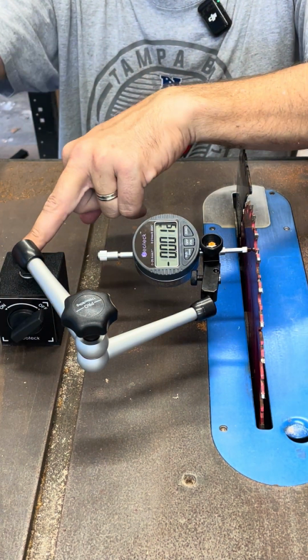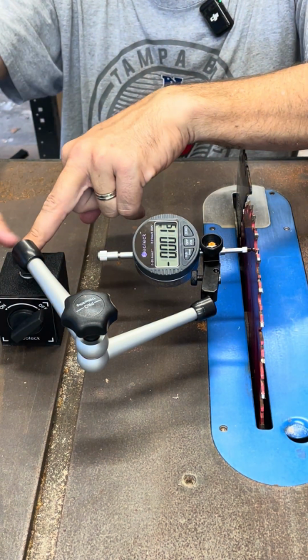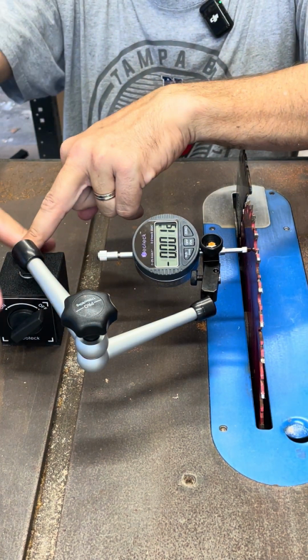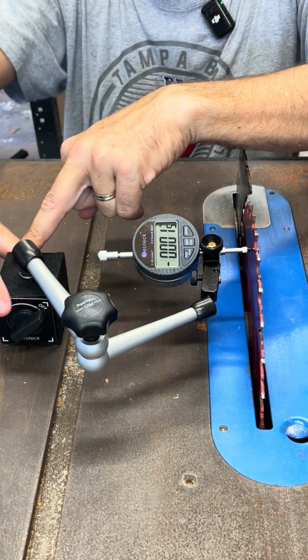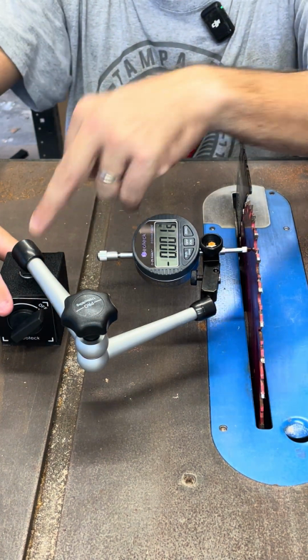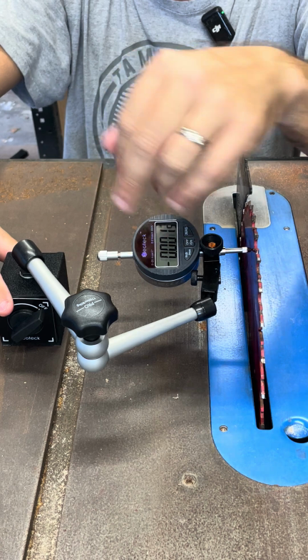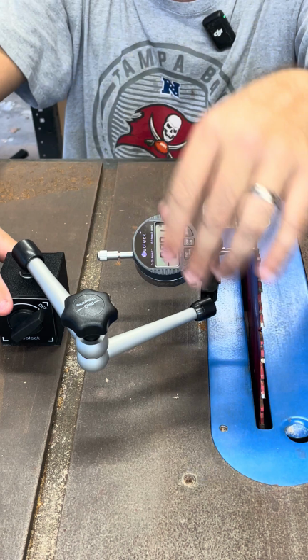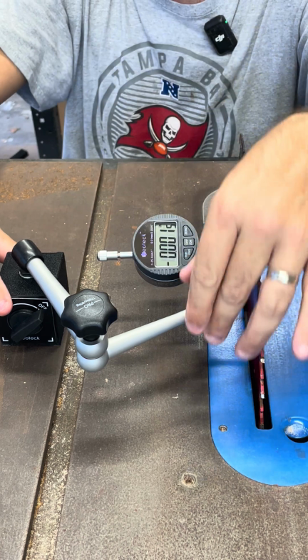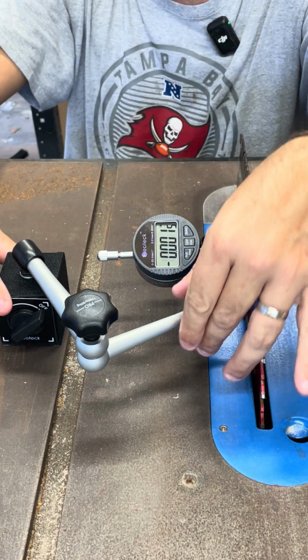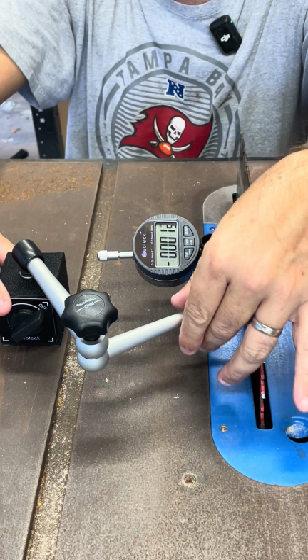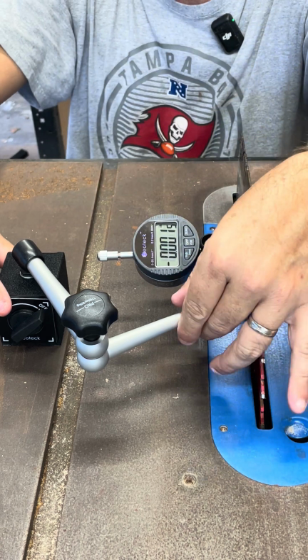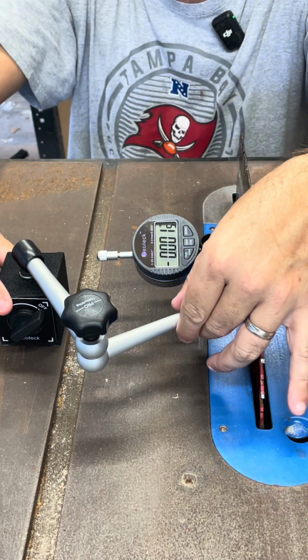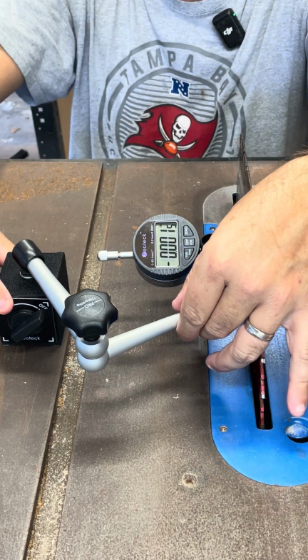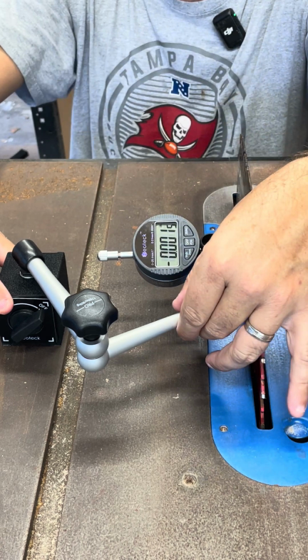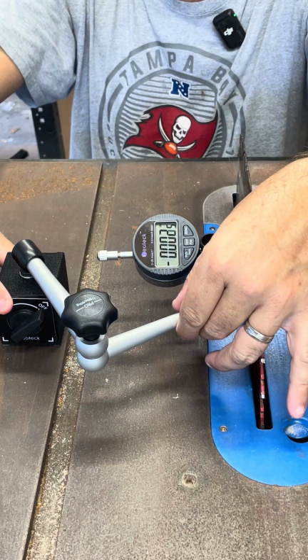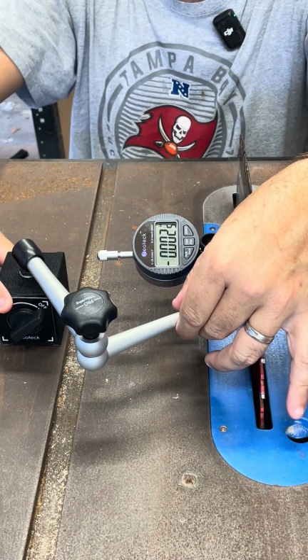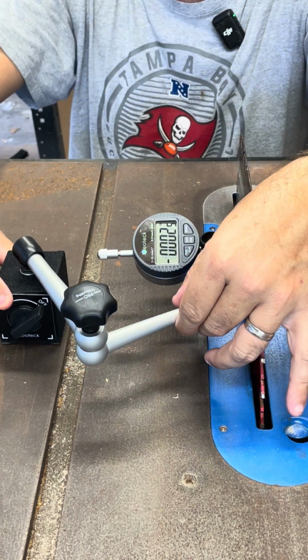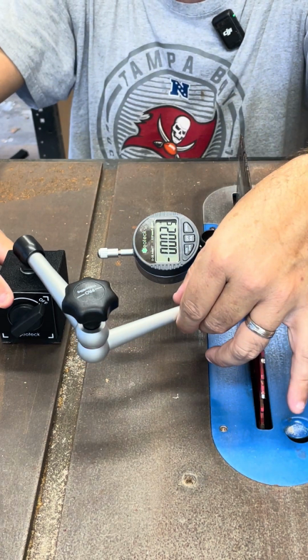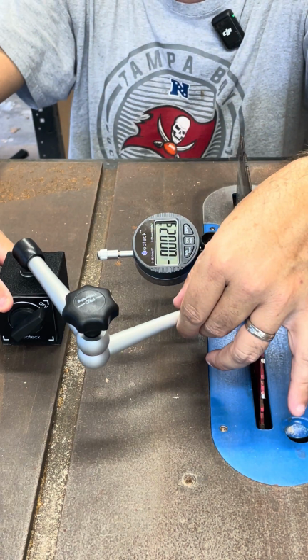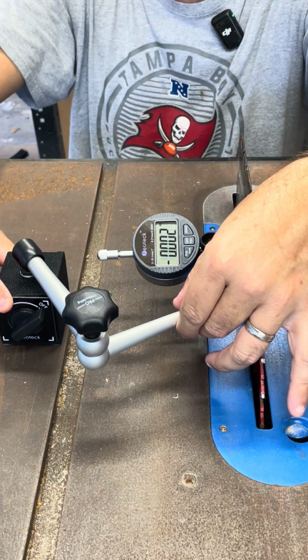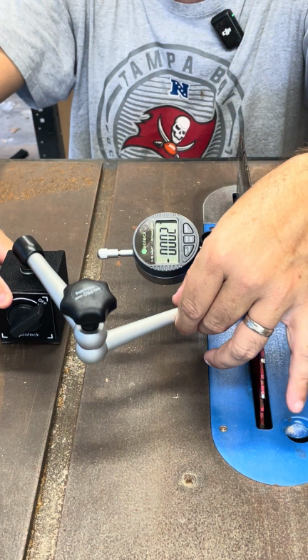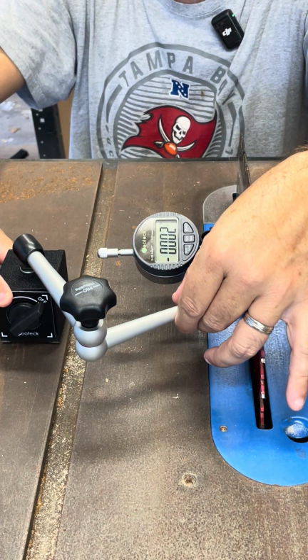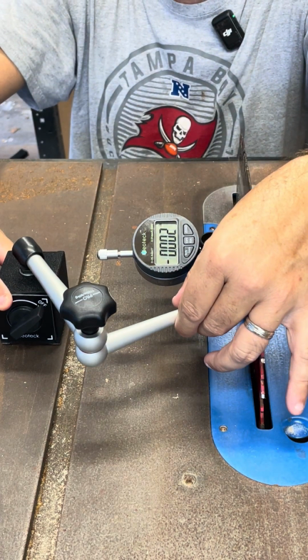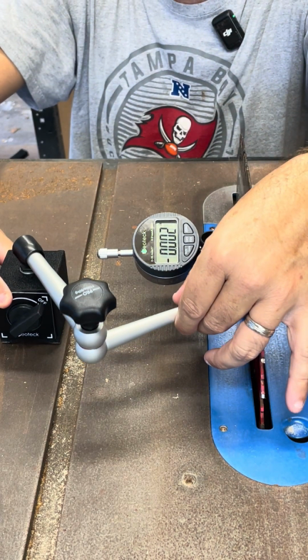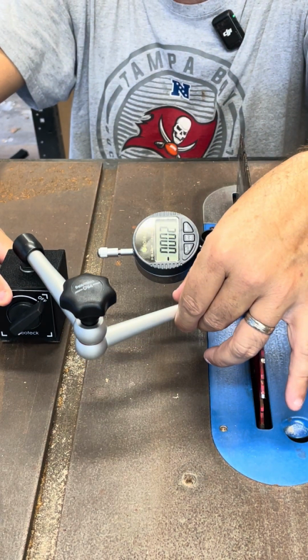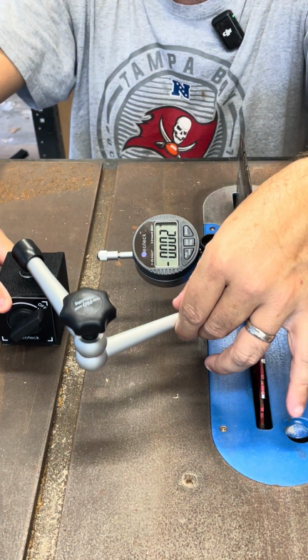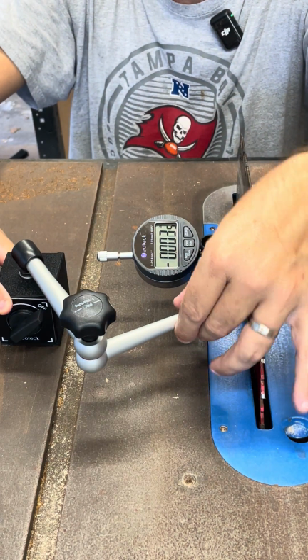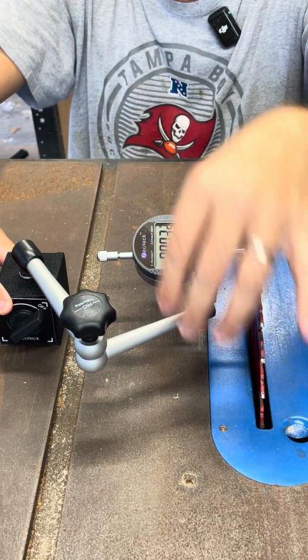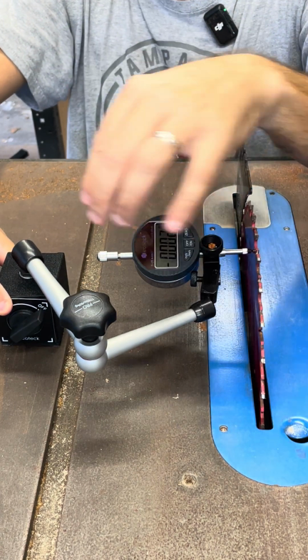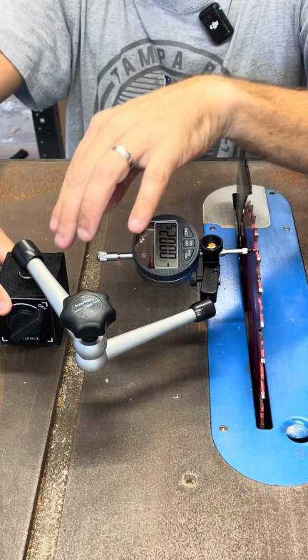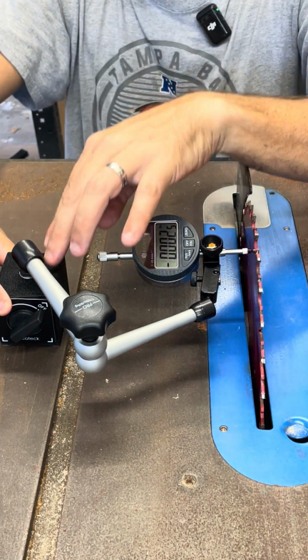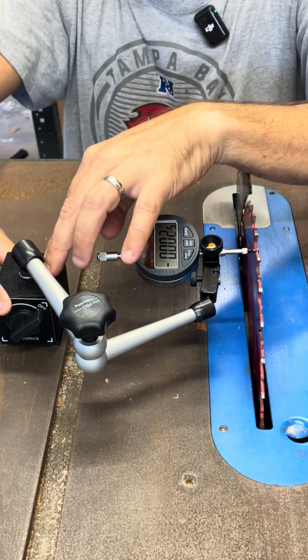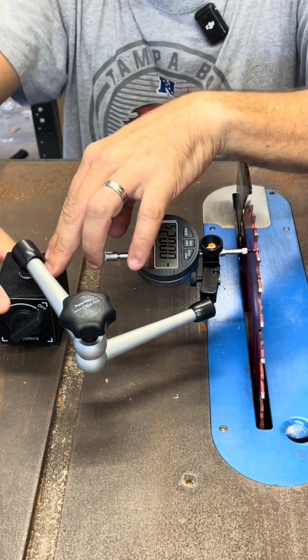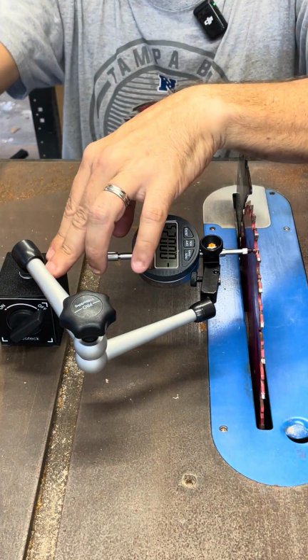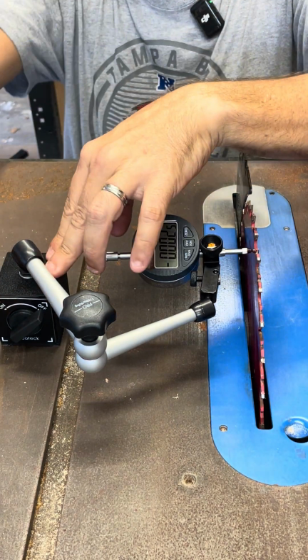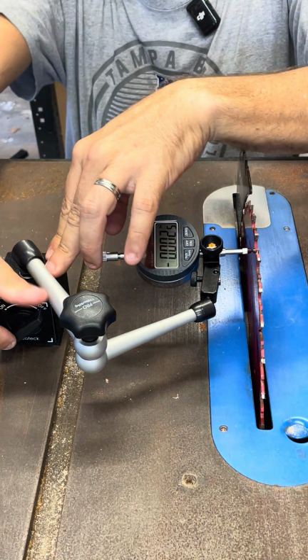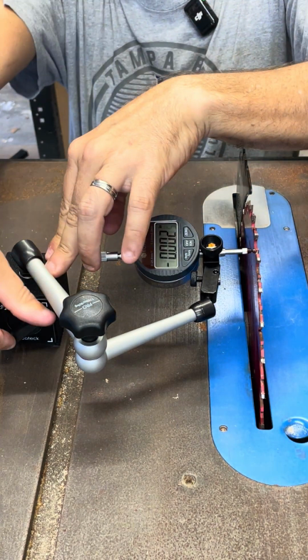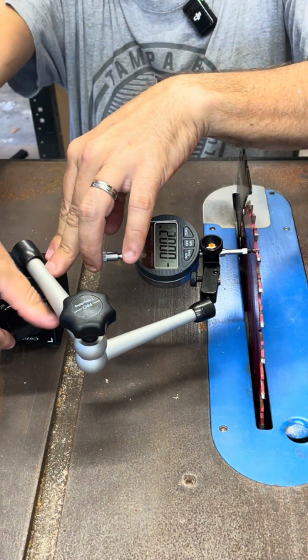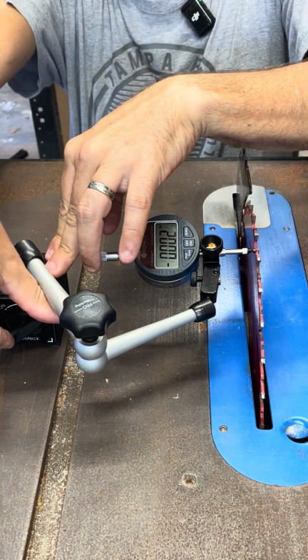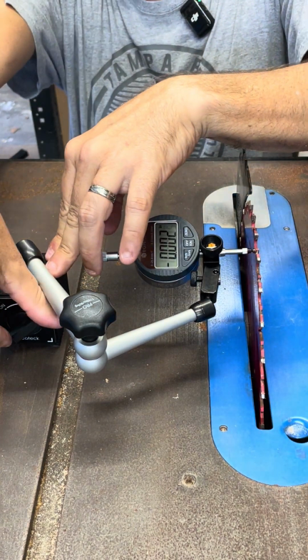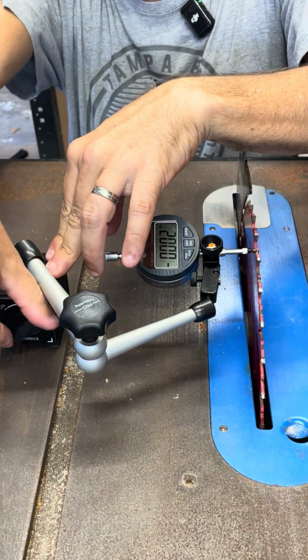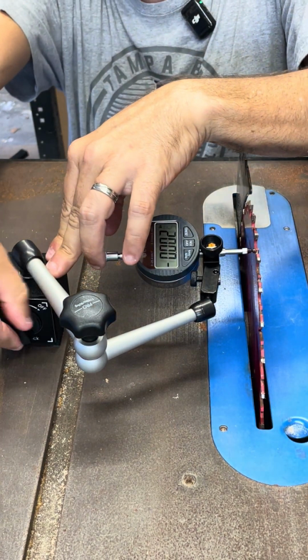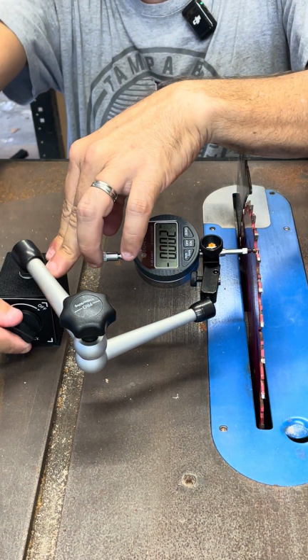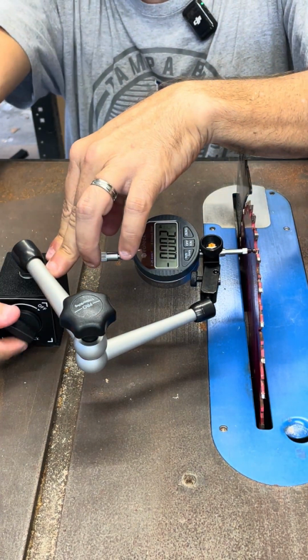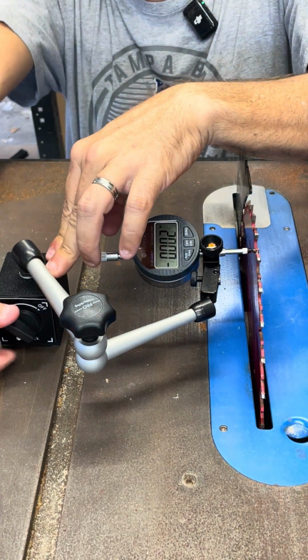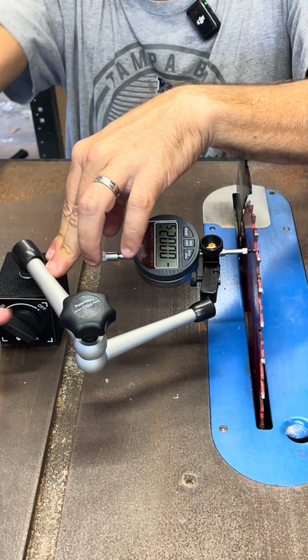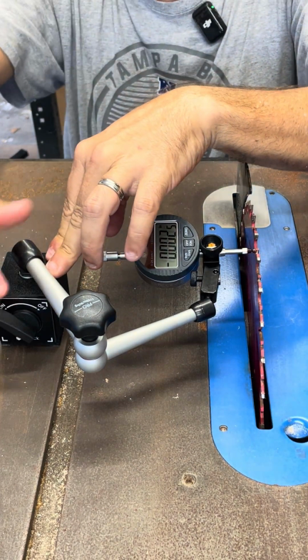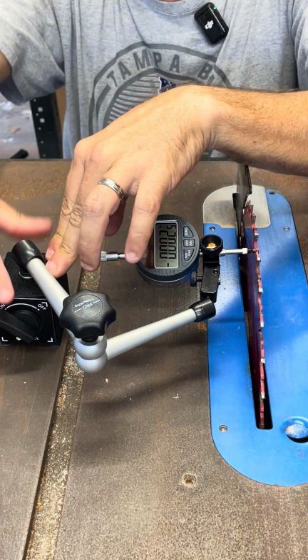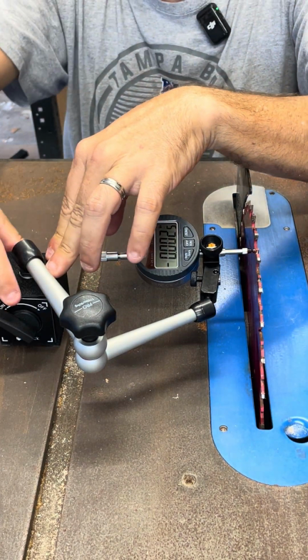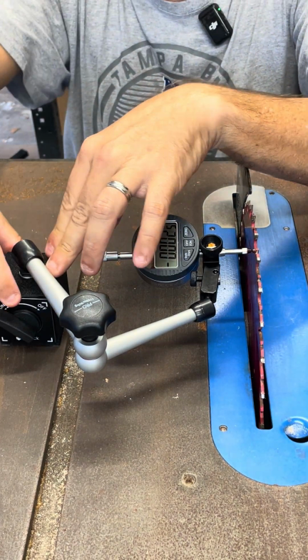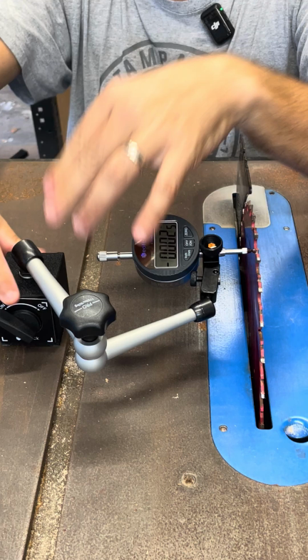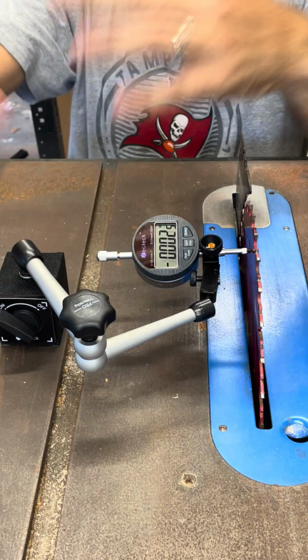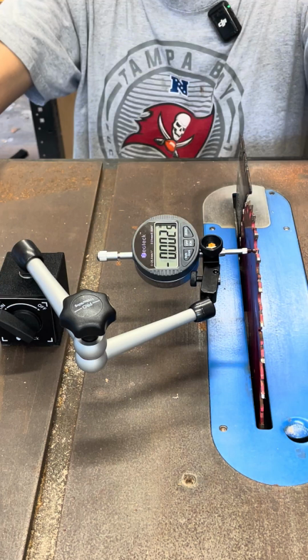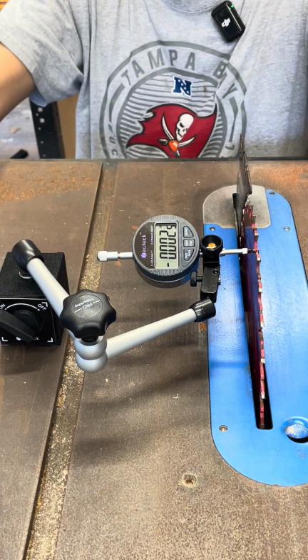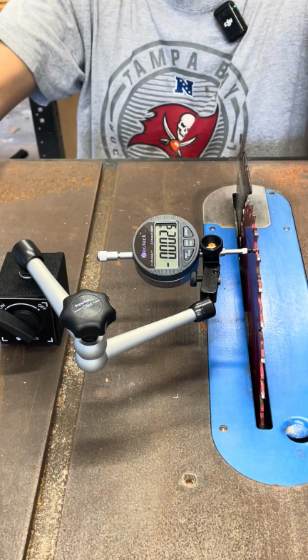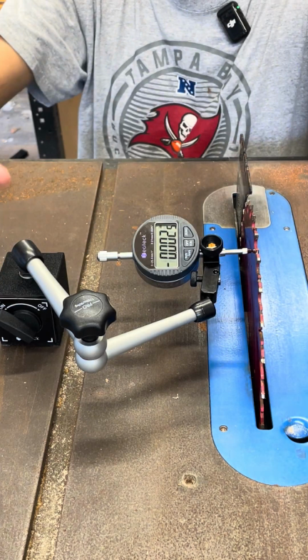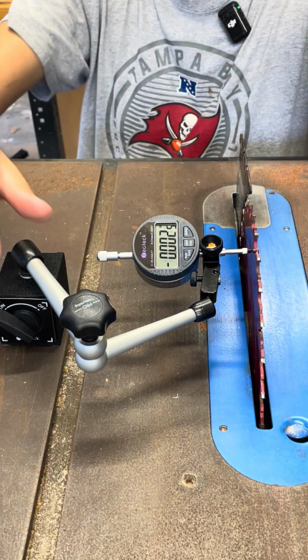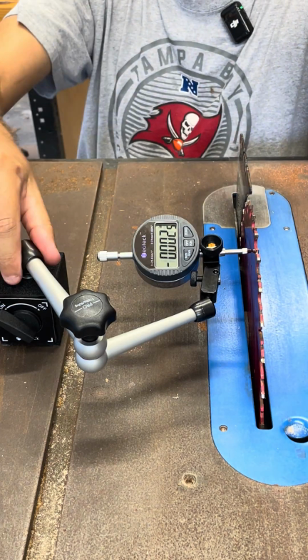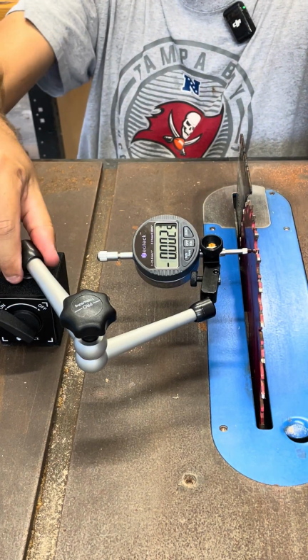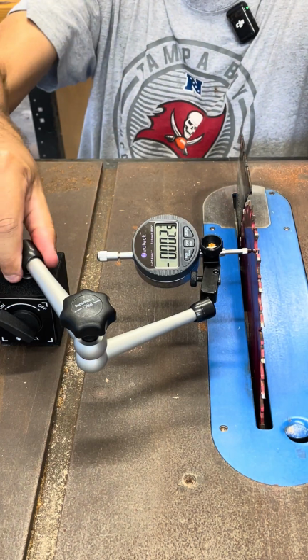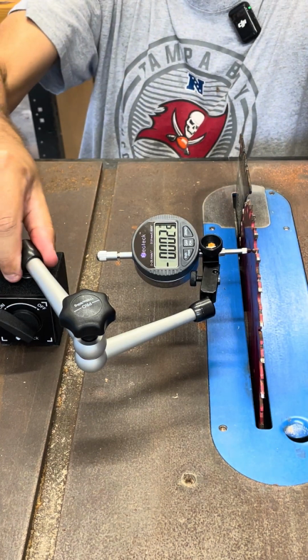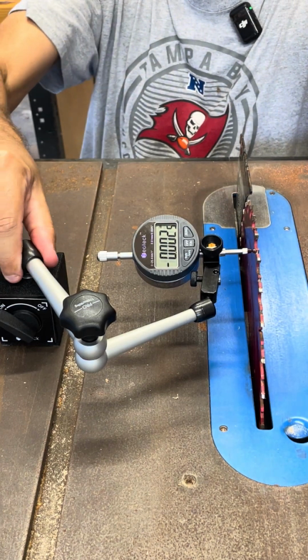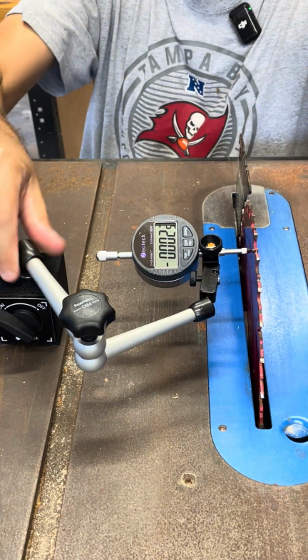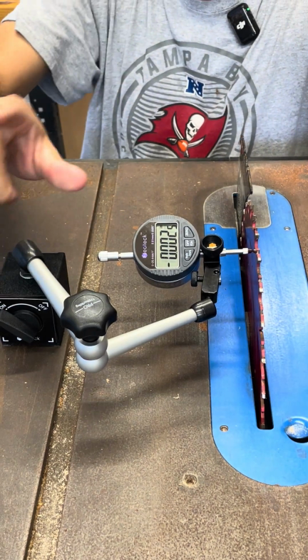I toggle it to off and I can pick the base up. And then when I toggle it to on, it's locked down — I can't move it.